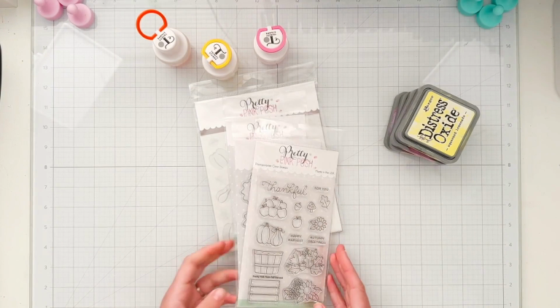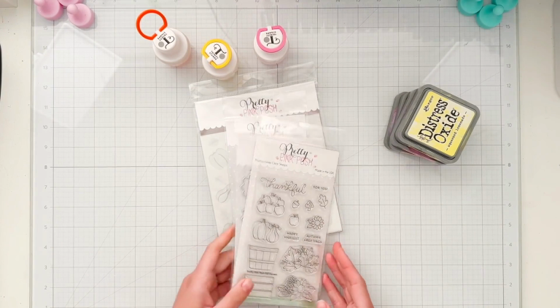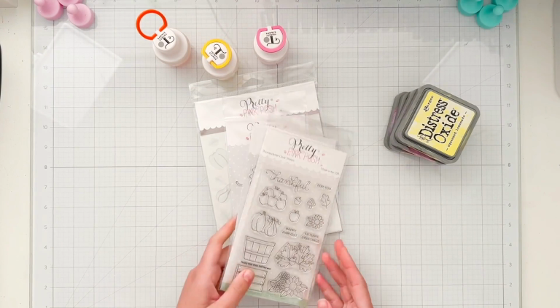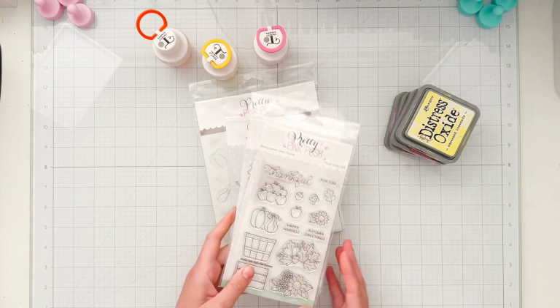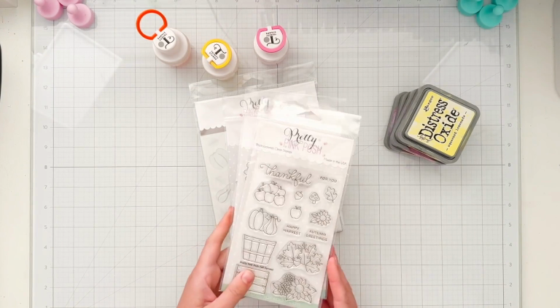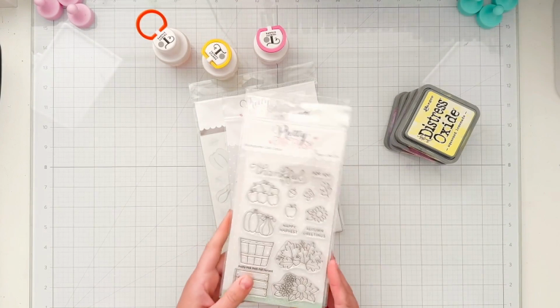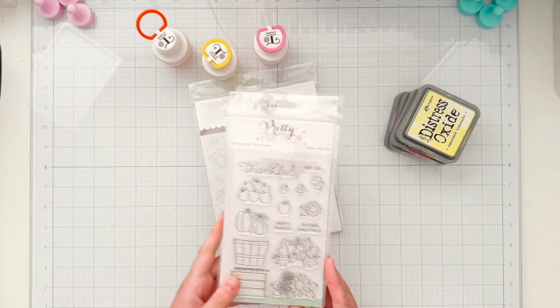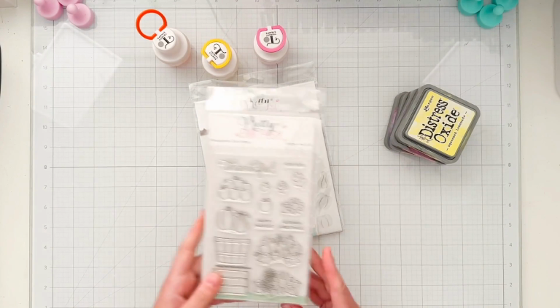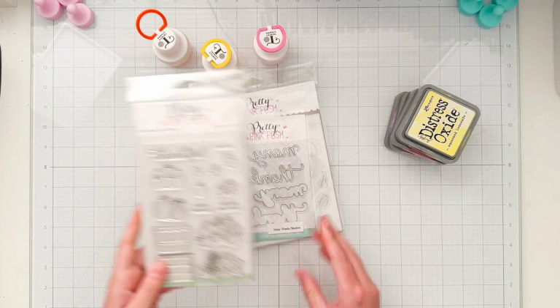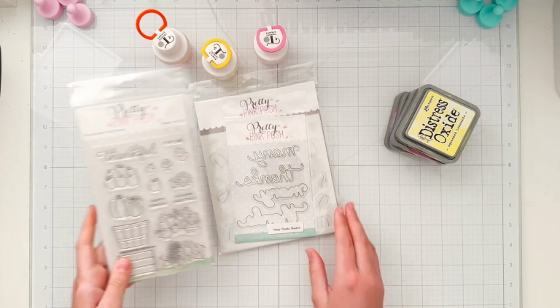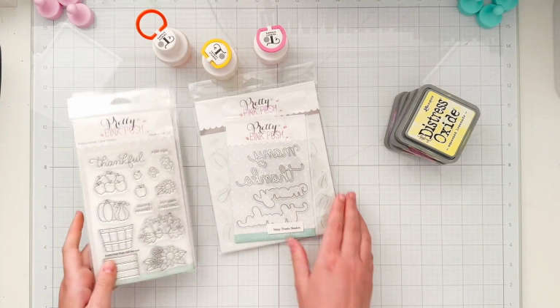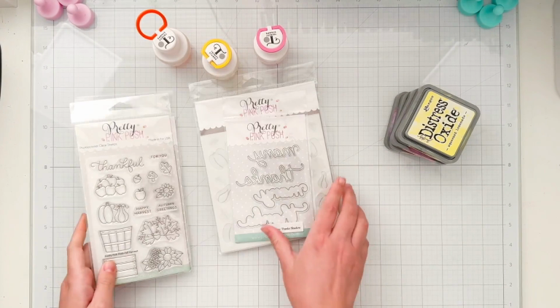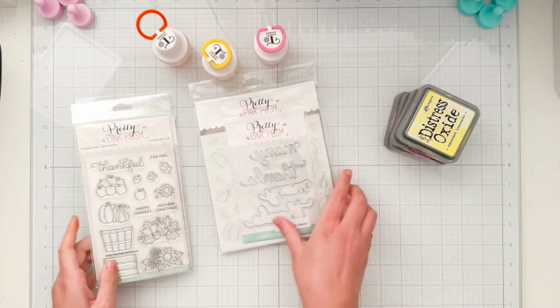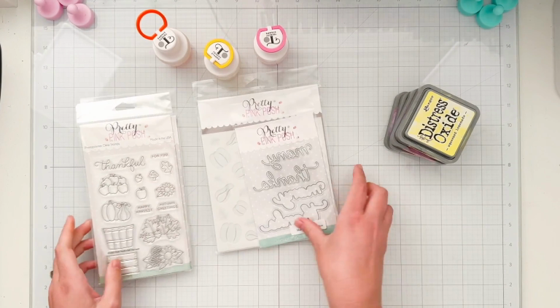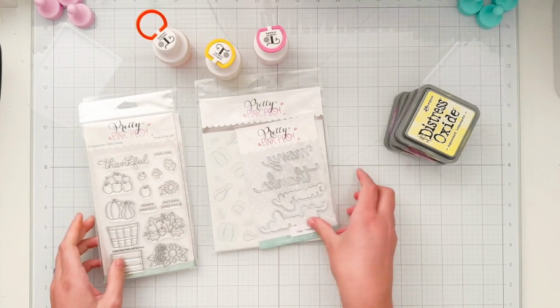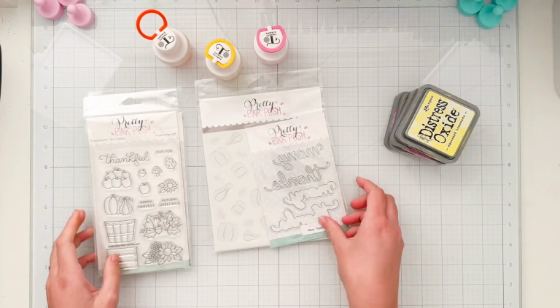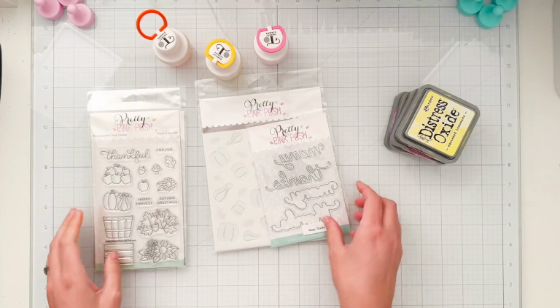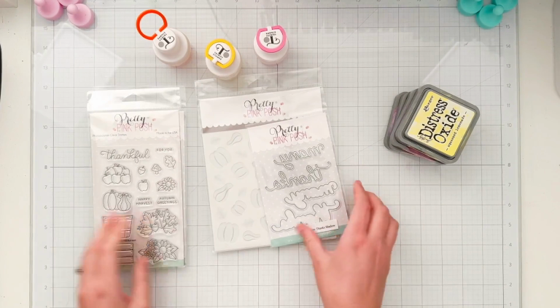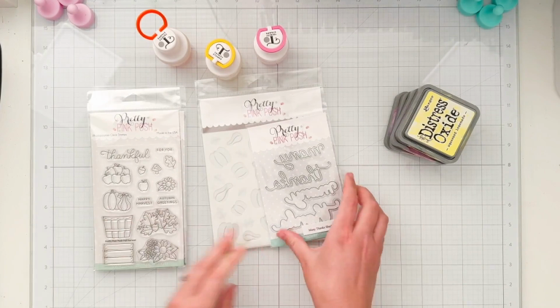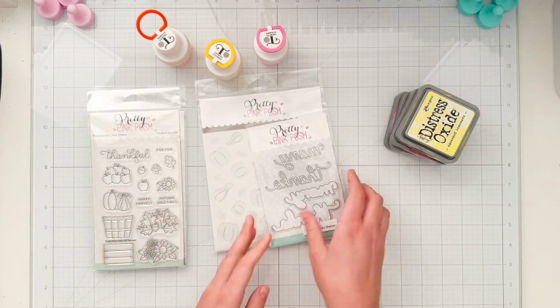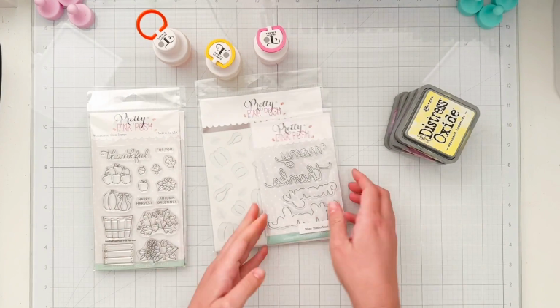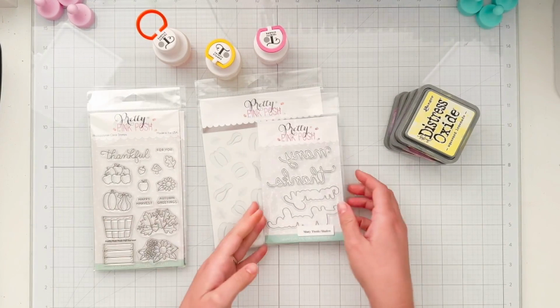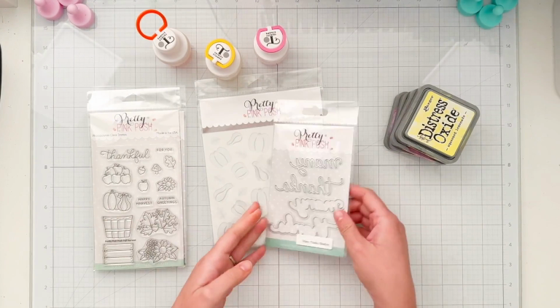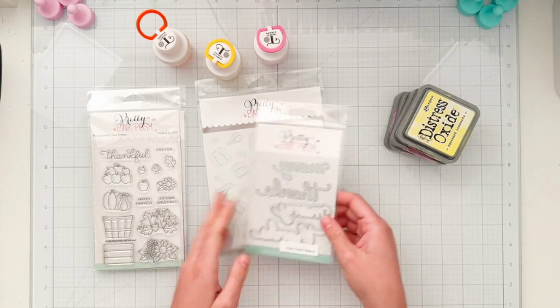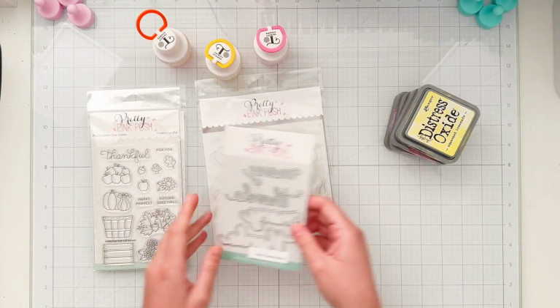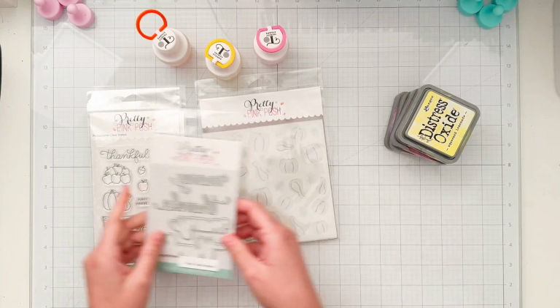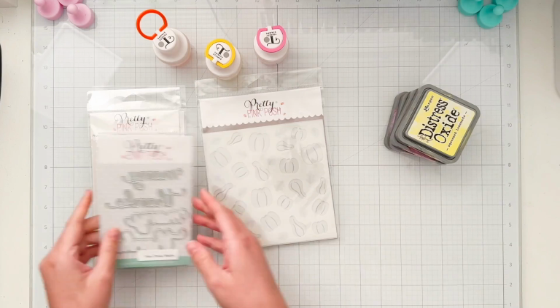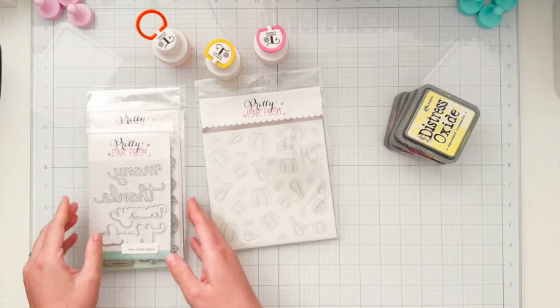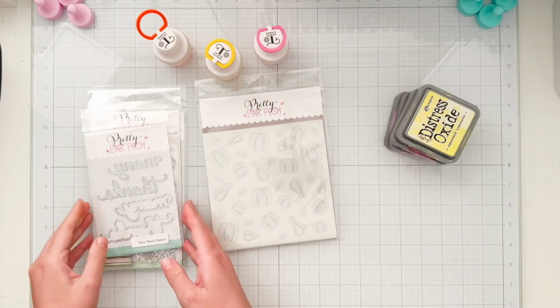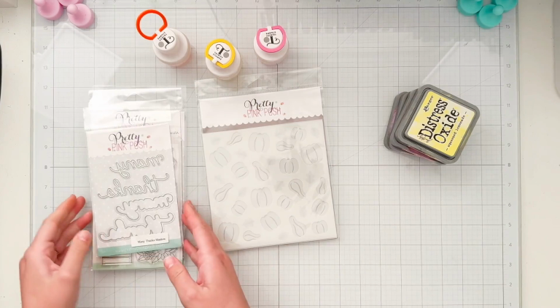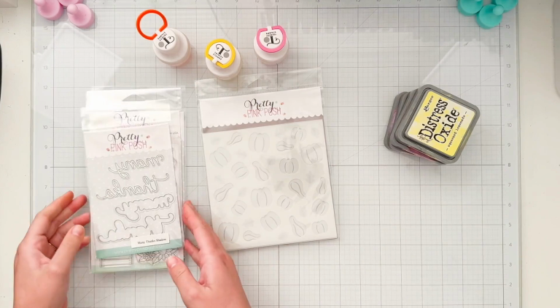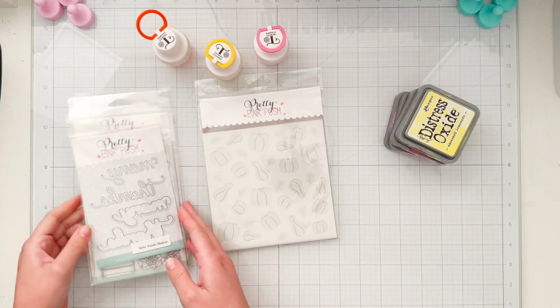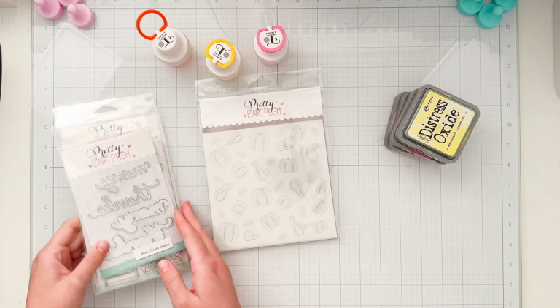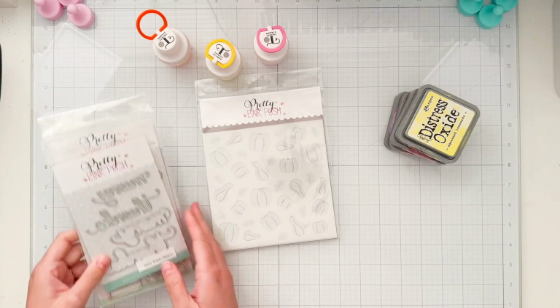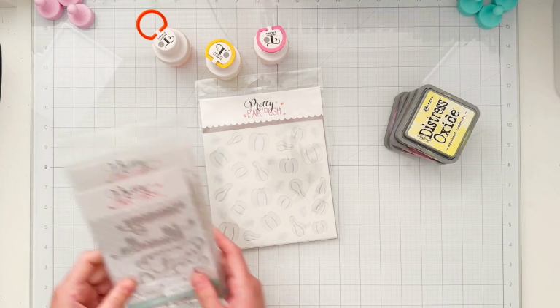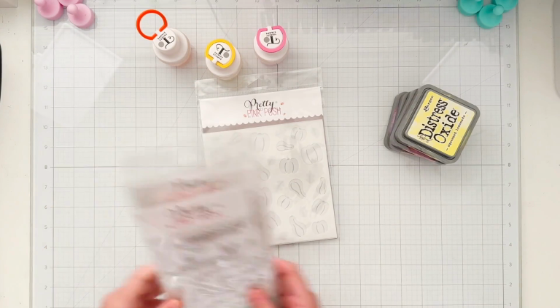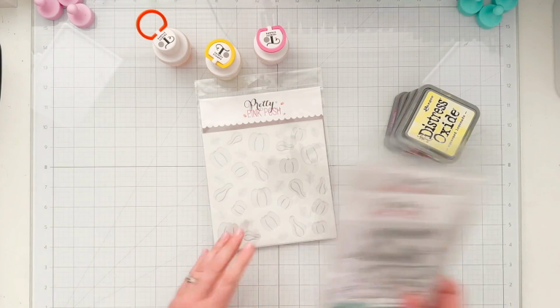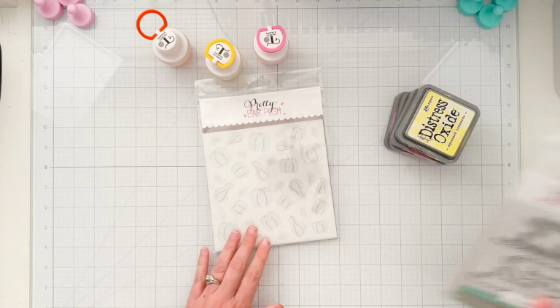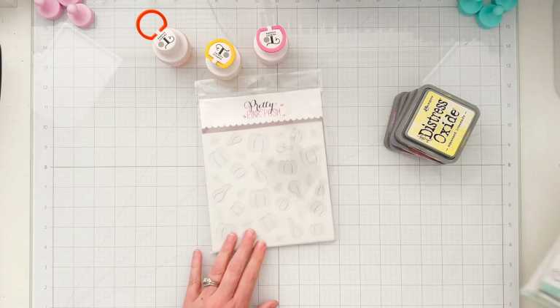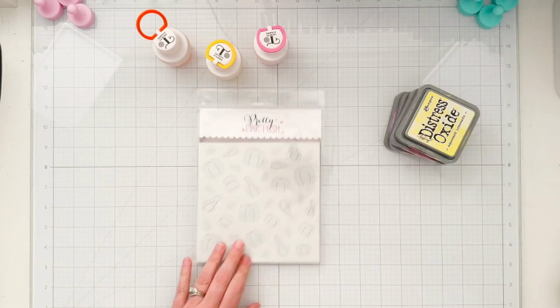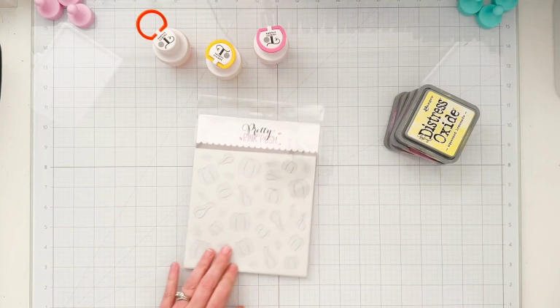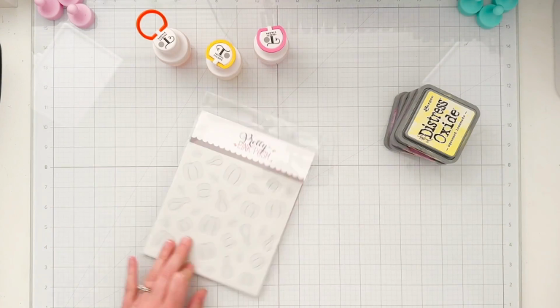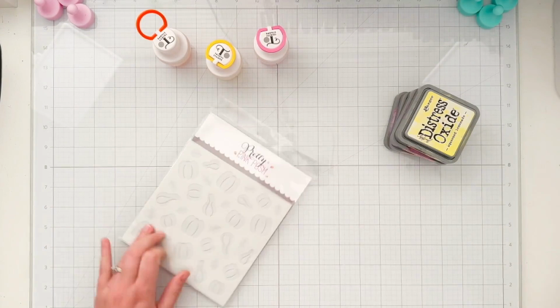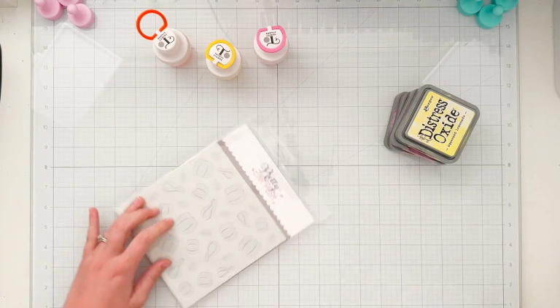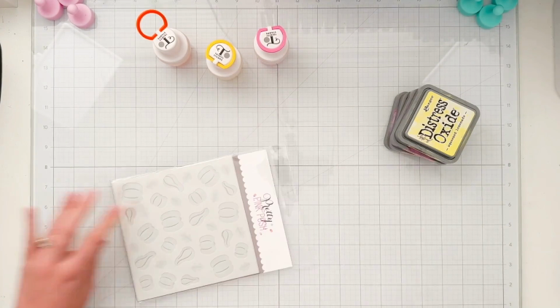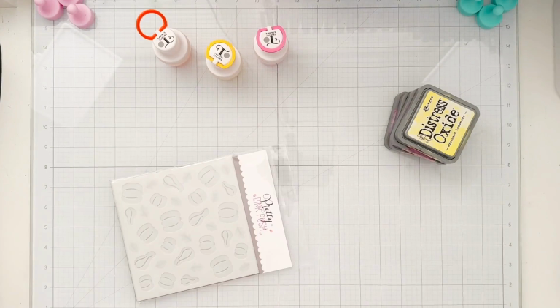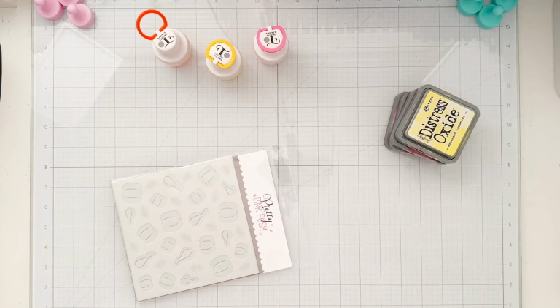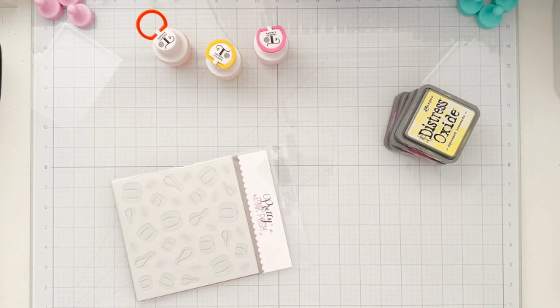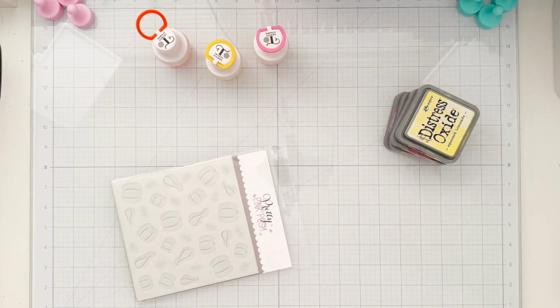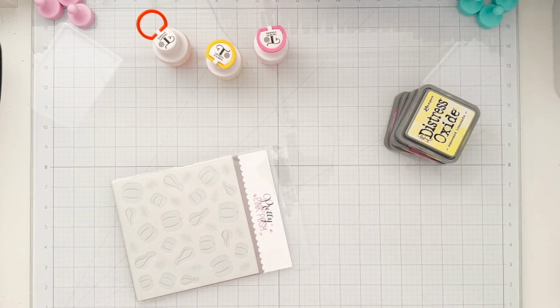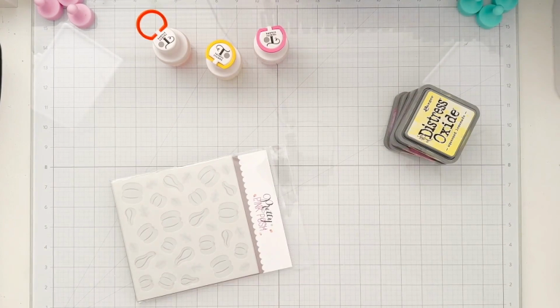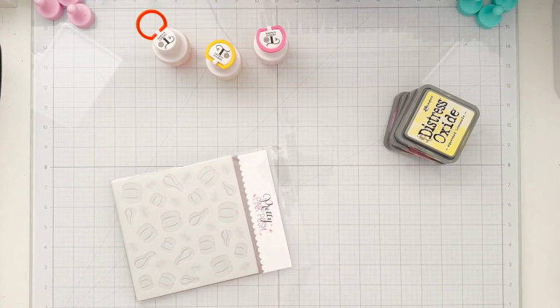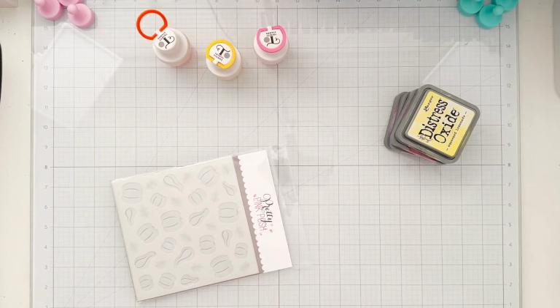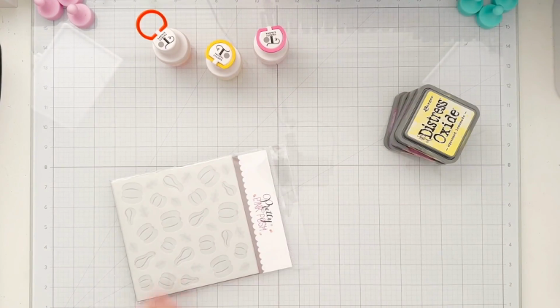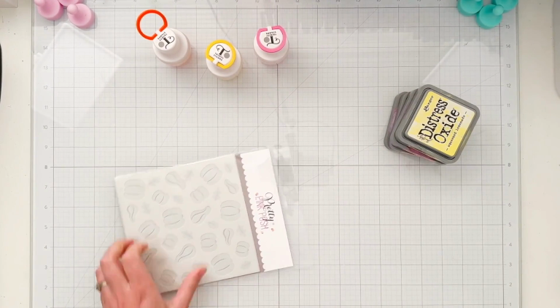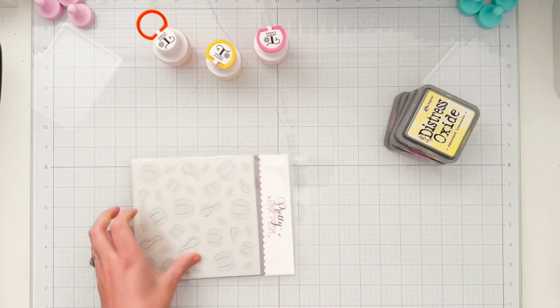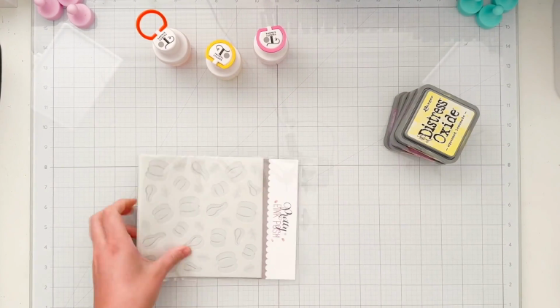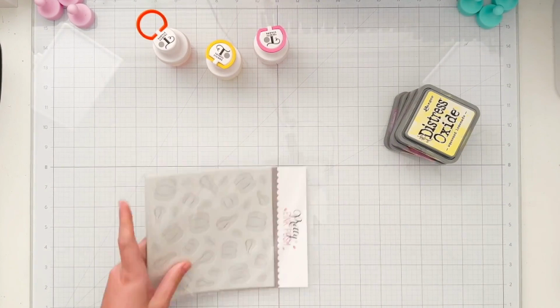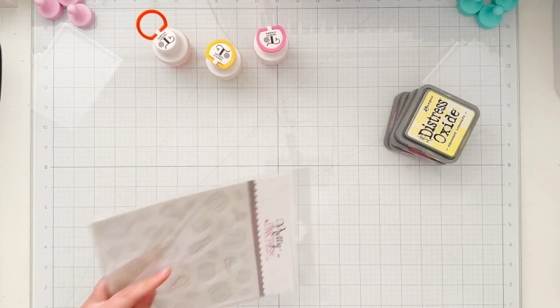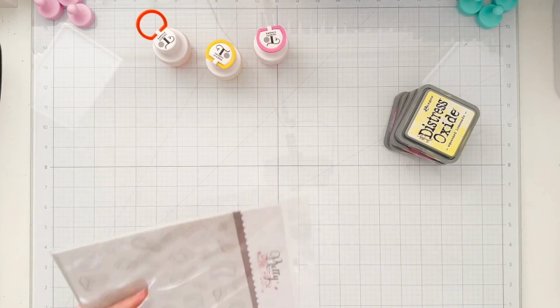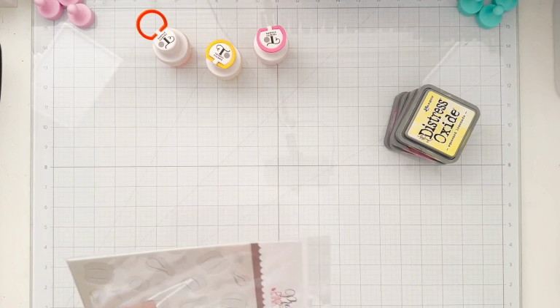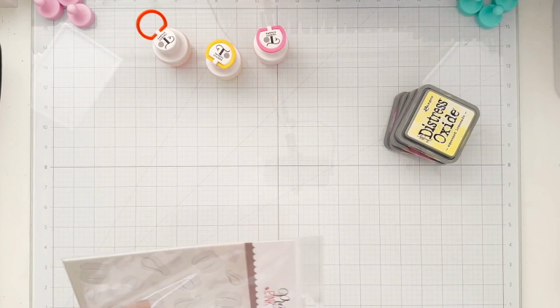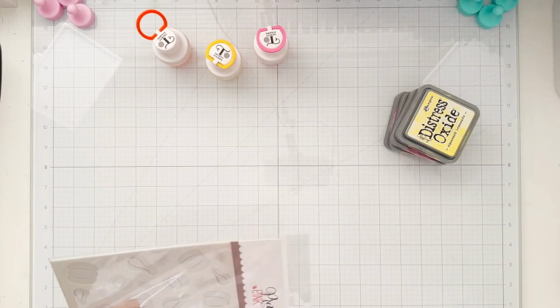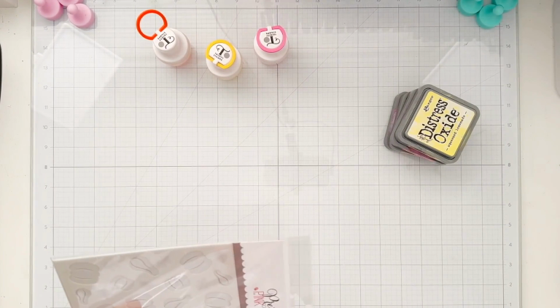I'm going to be using the Fall Harvest Stamp Set and Coordinating Dies, and the Layered Autumn Harvest Stencil Set.